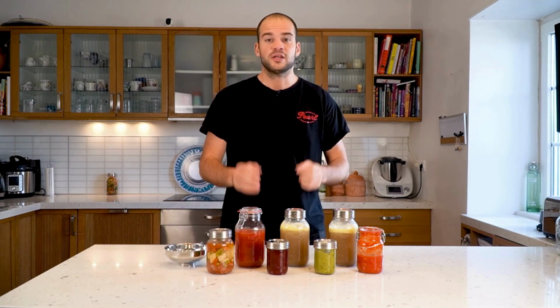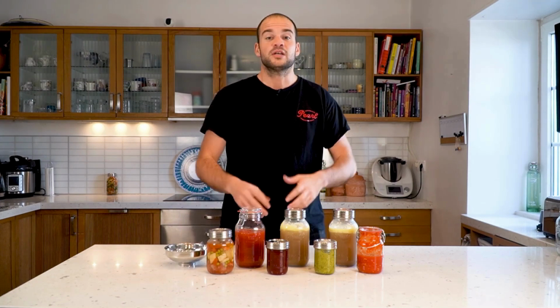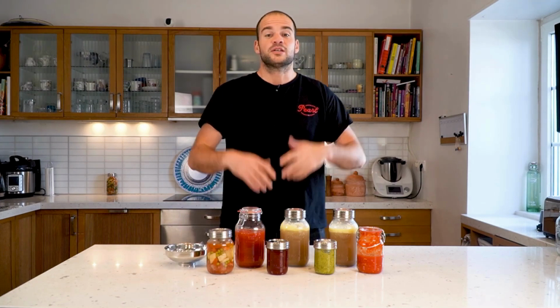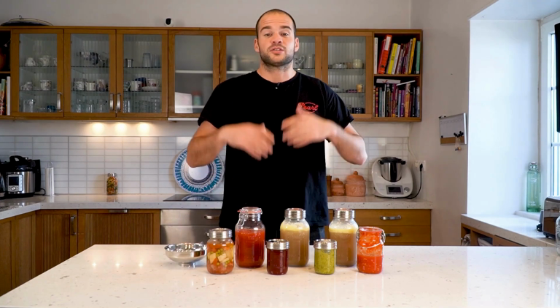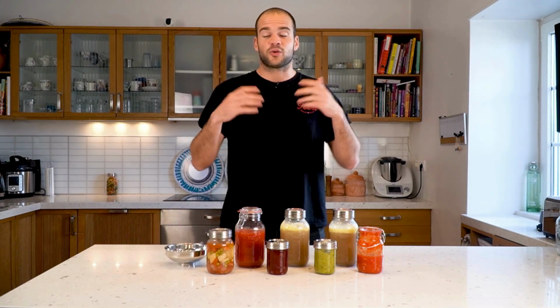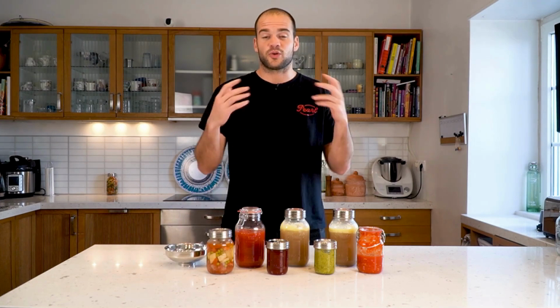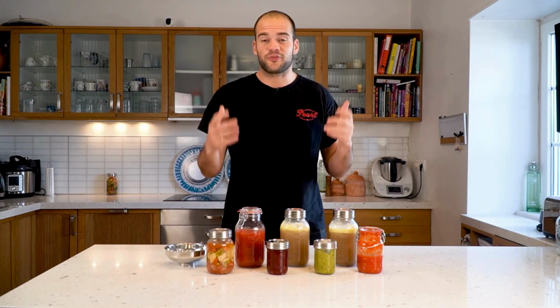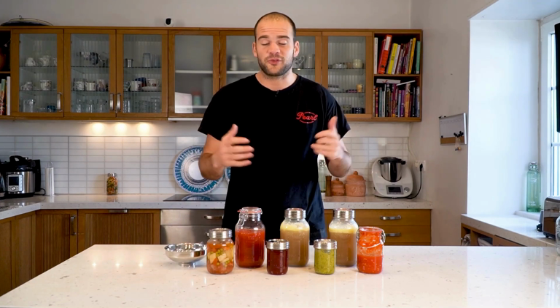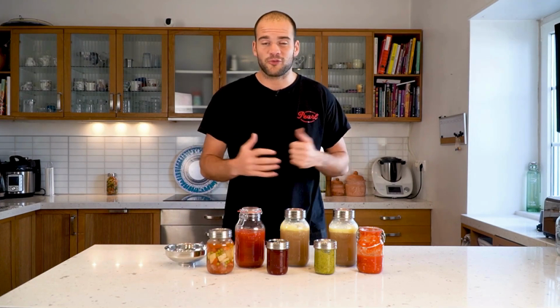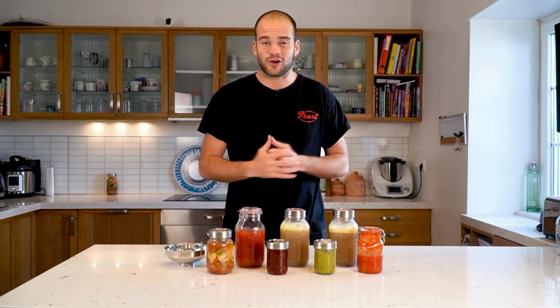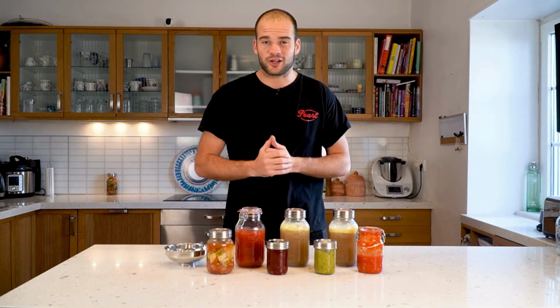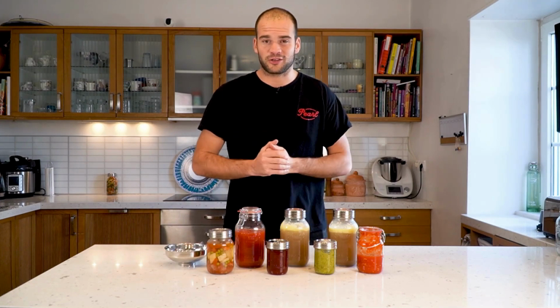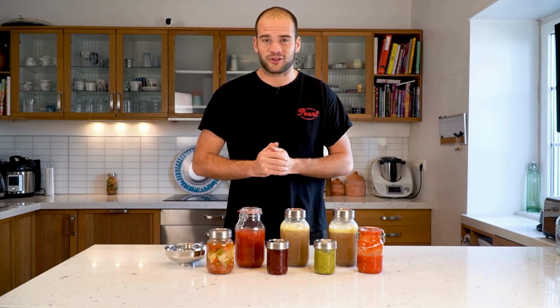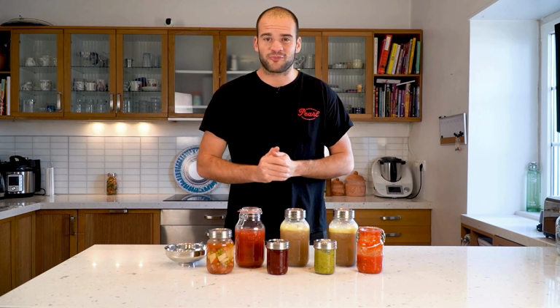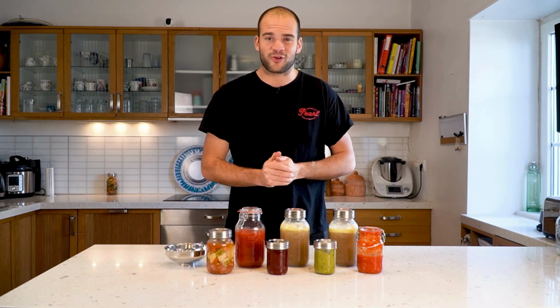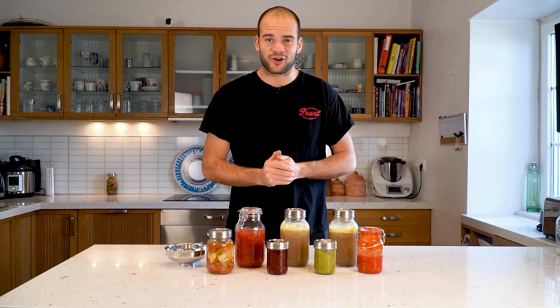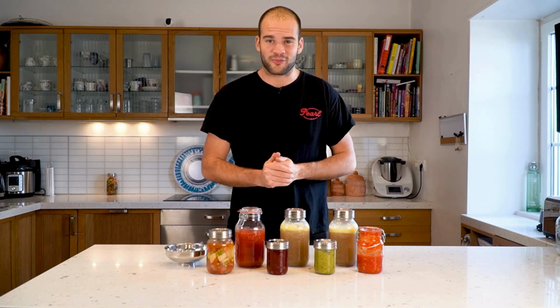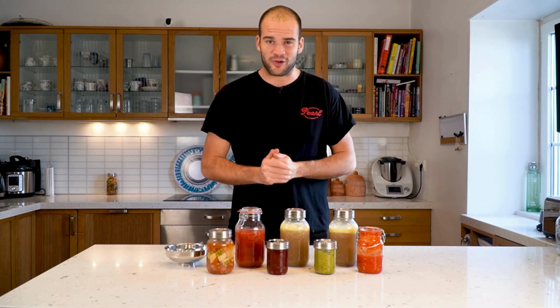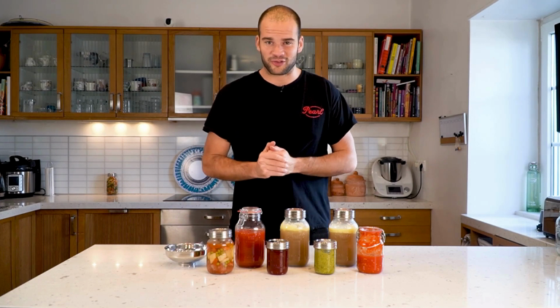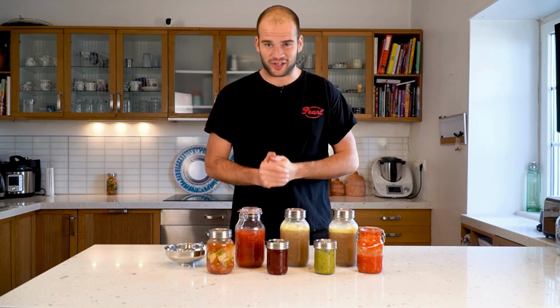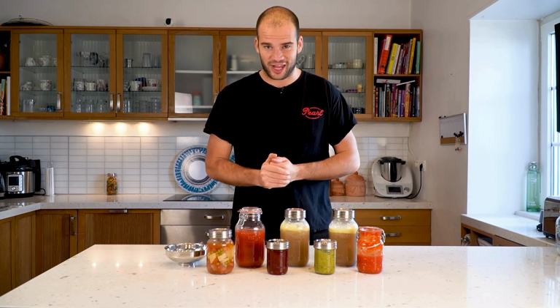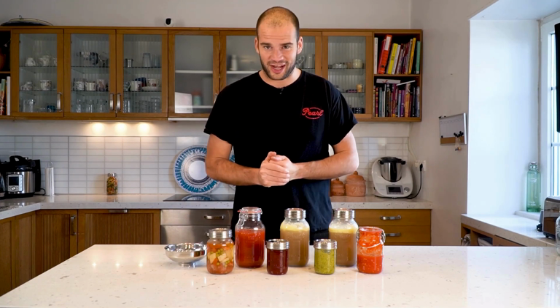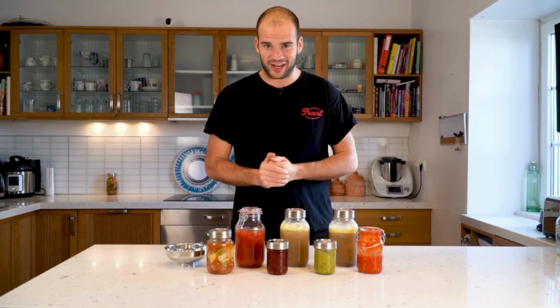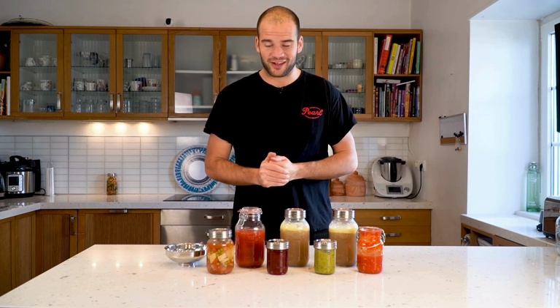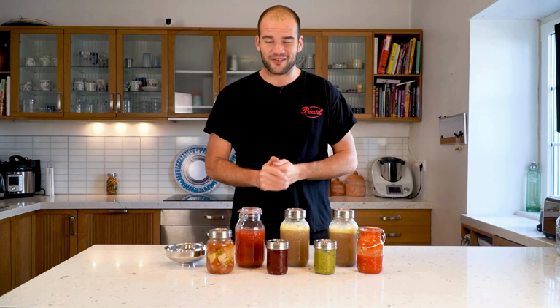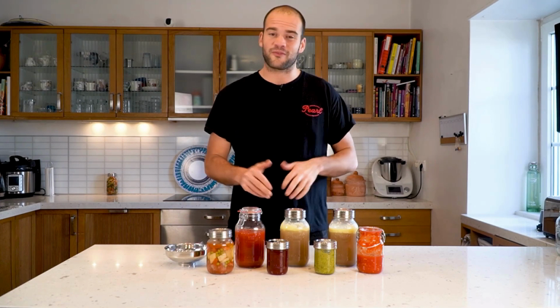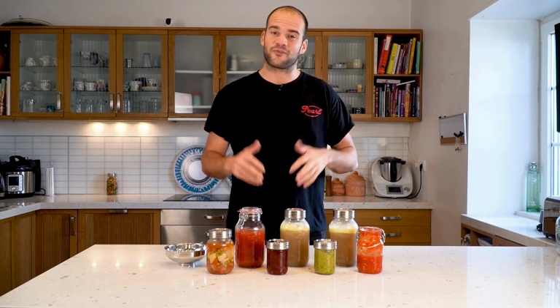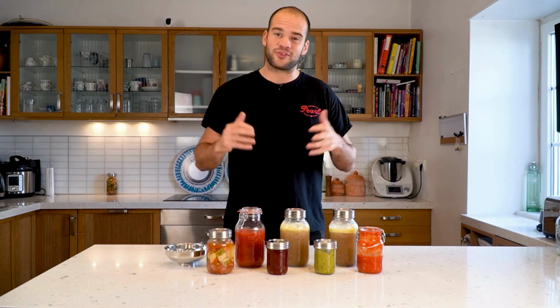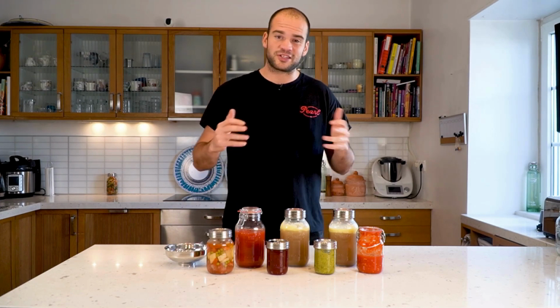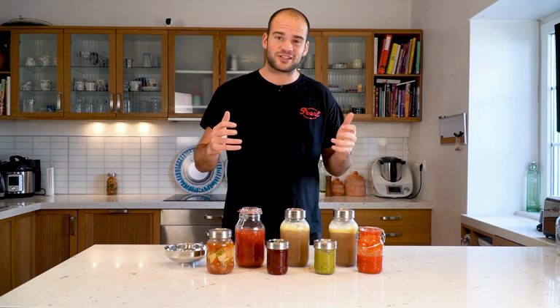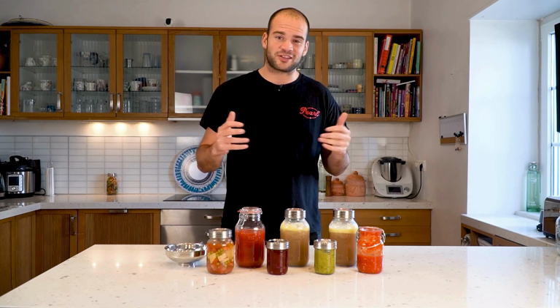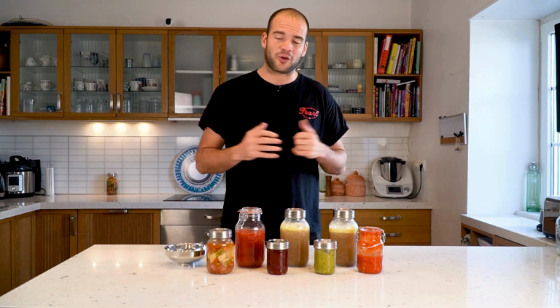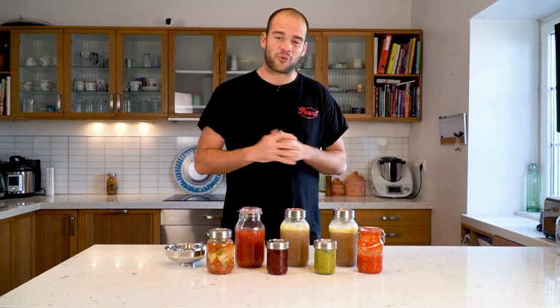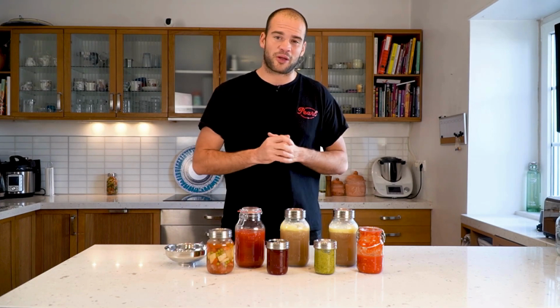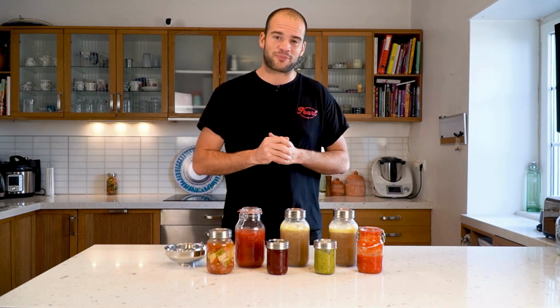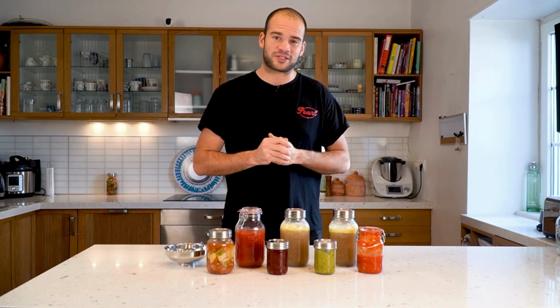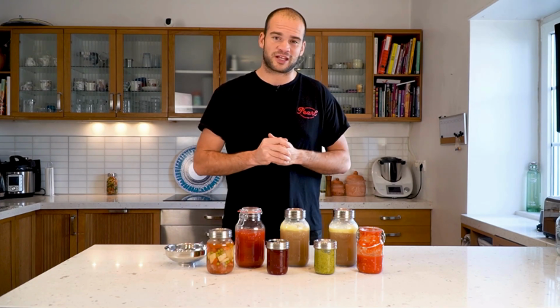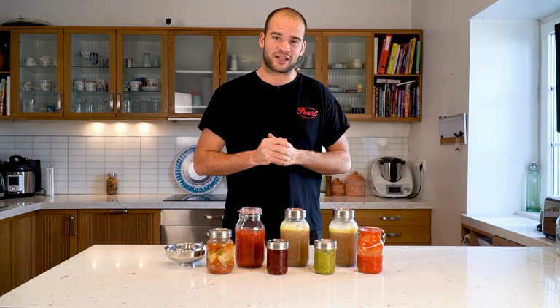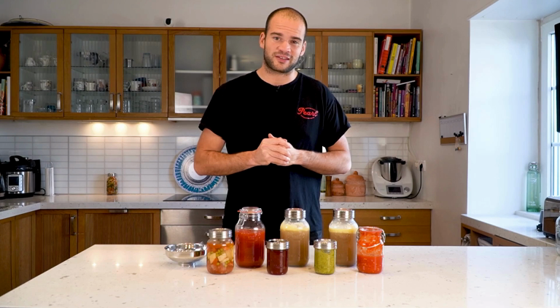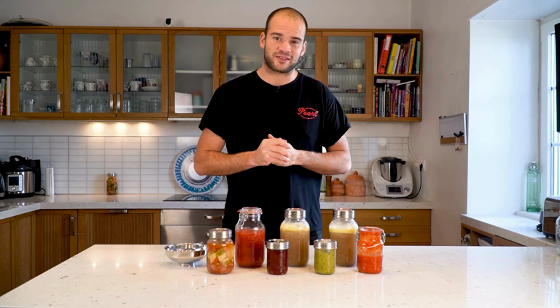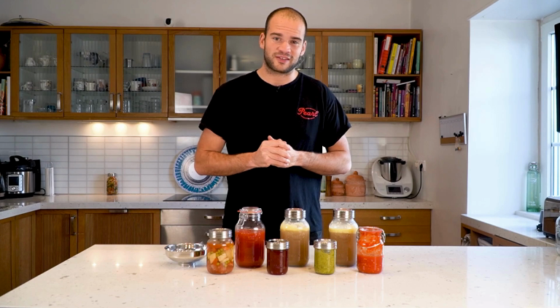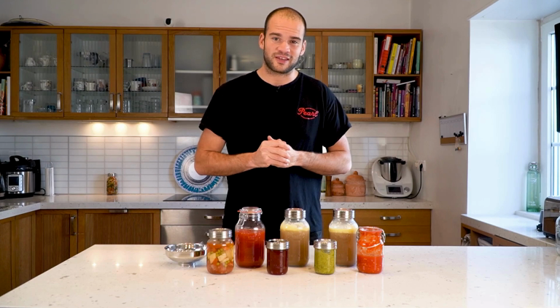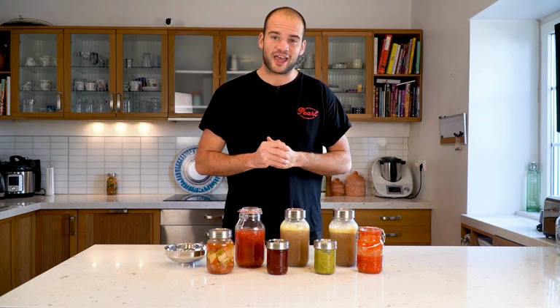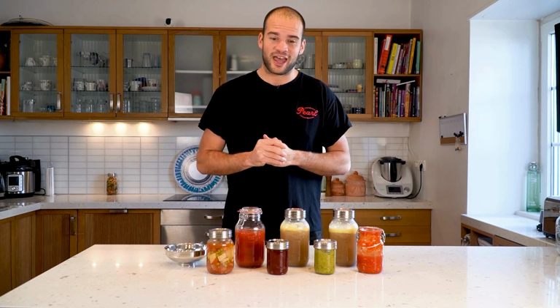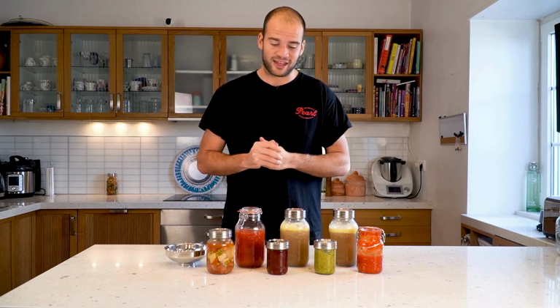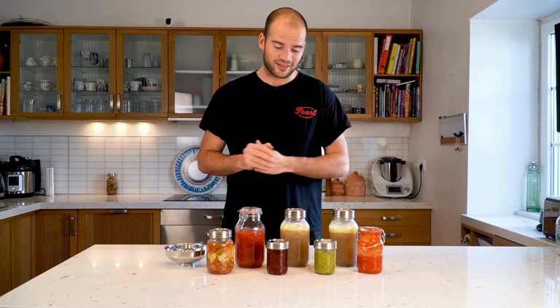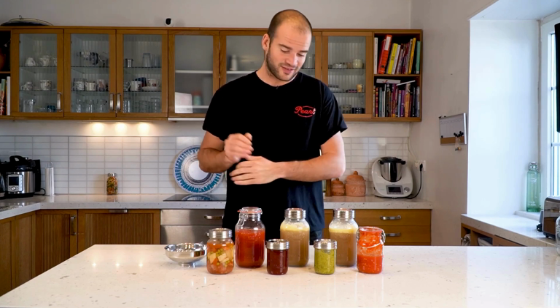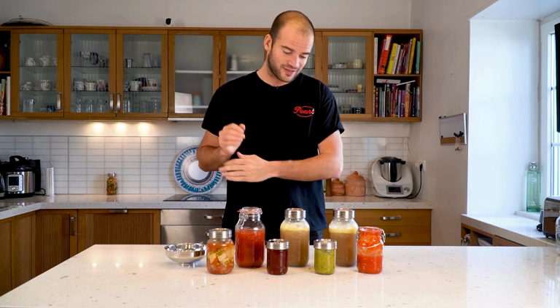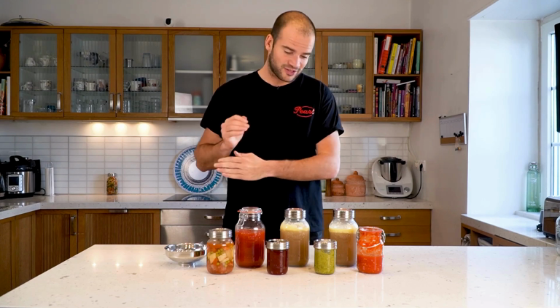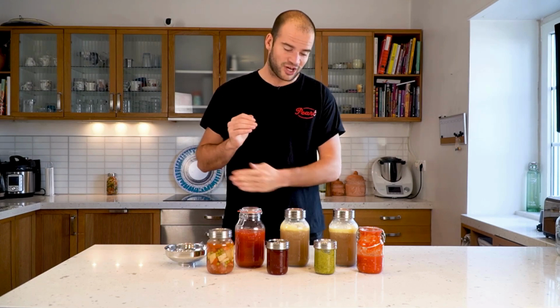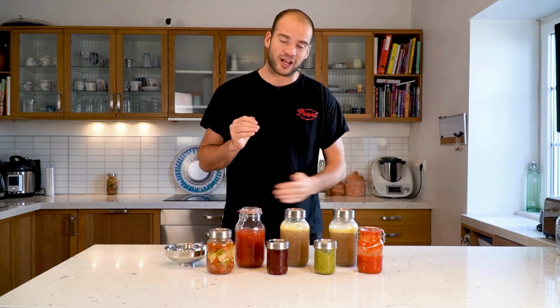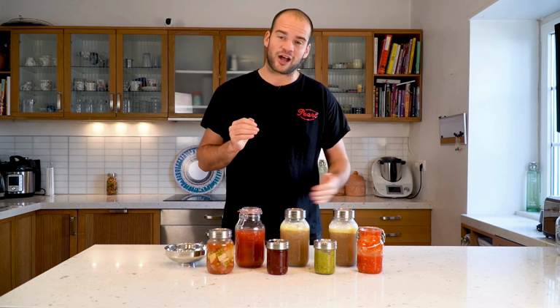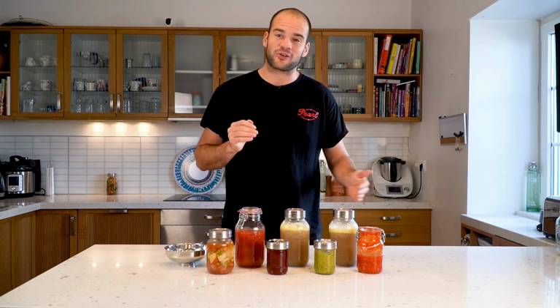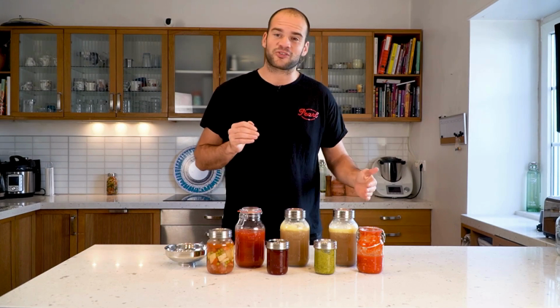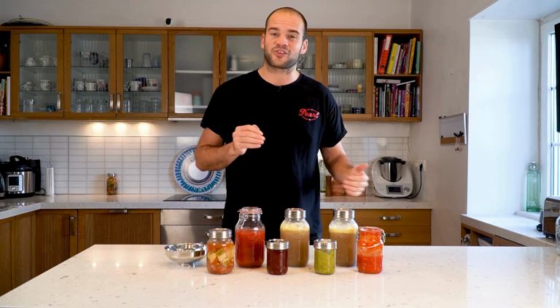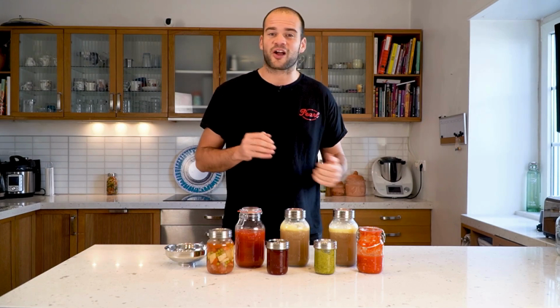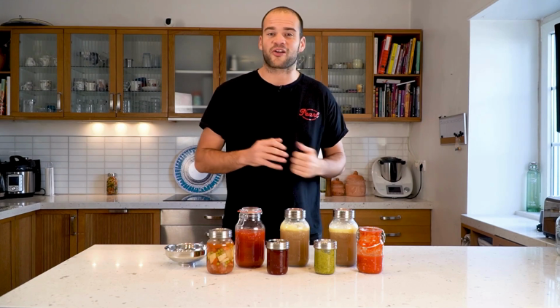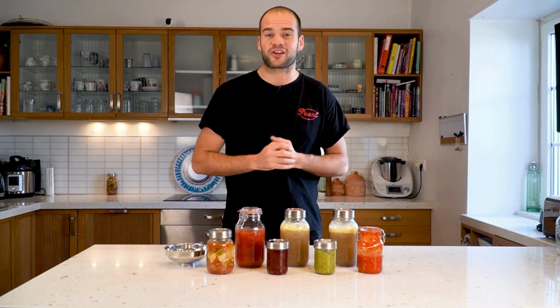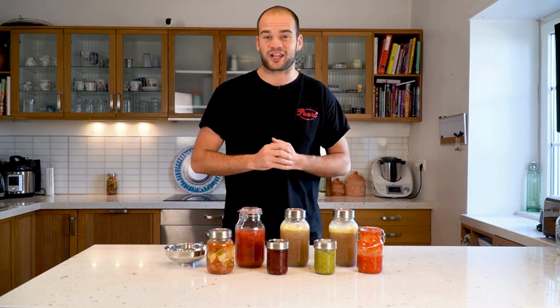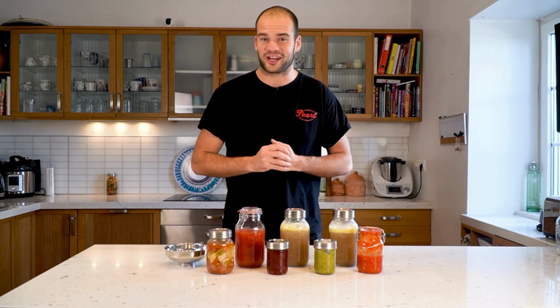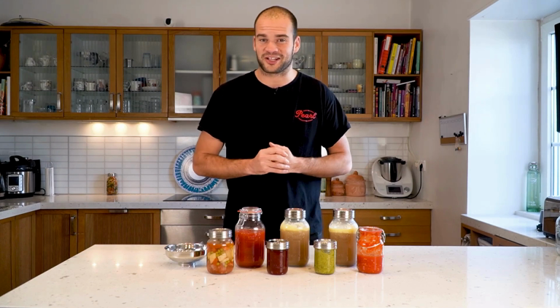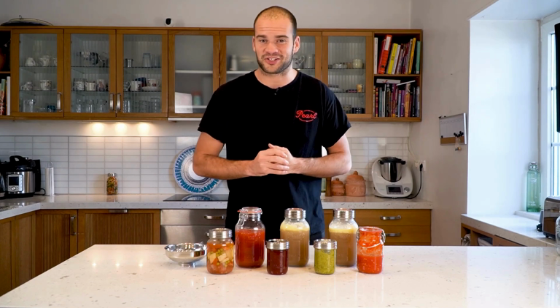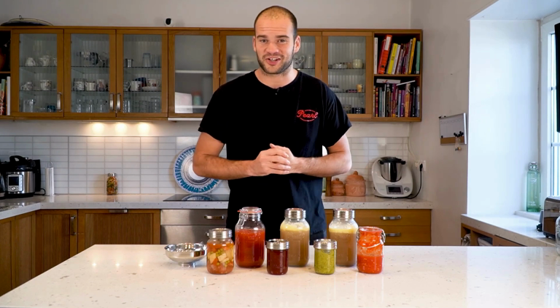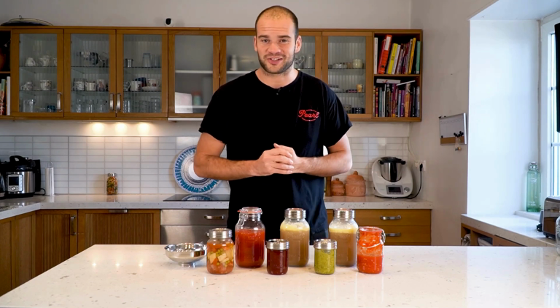If you want to learn more about canning, visit our website and check out our canning jars.